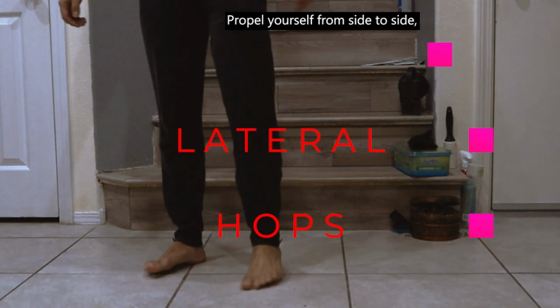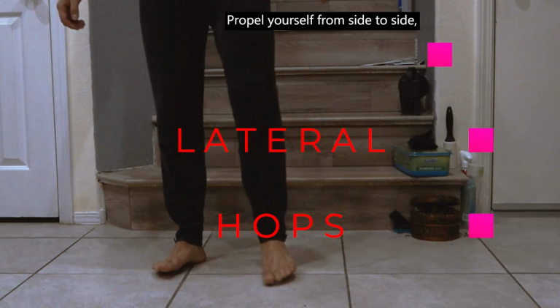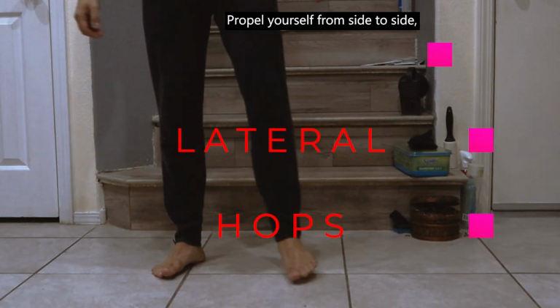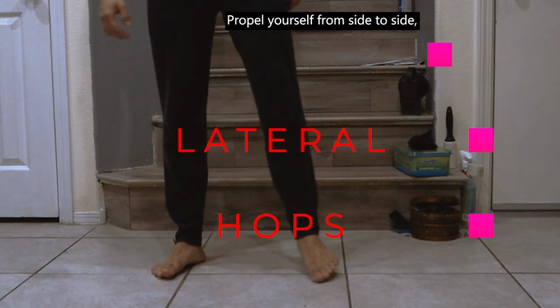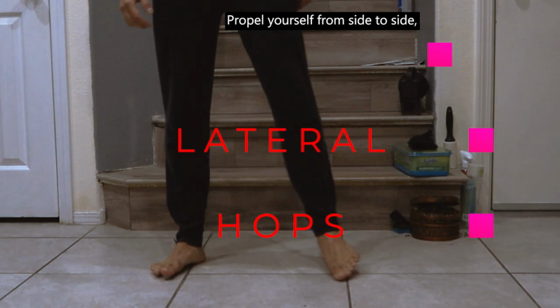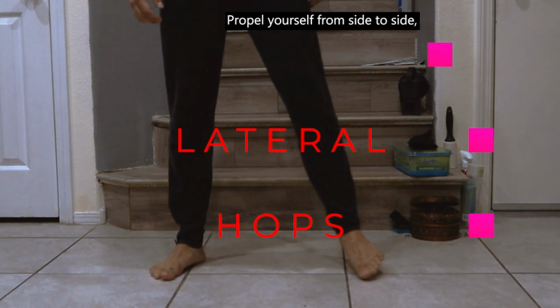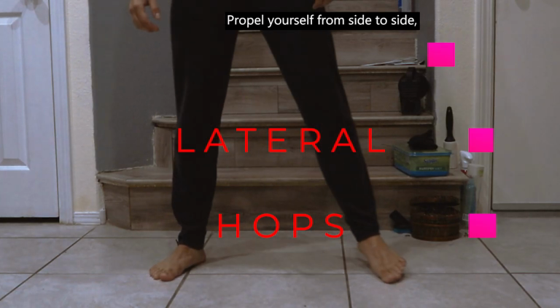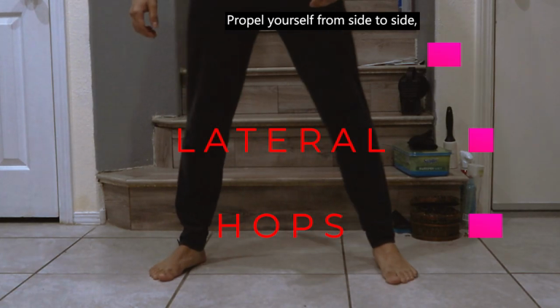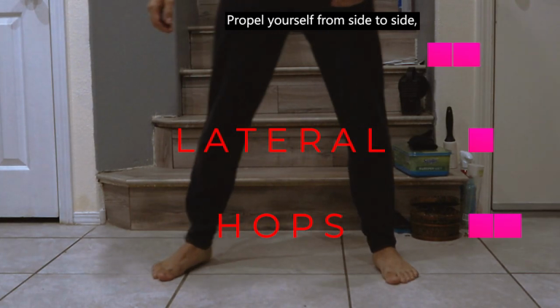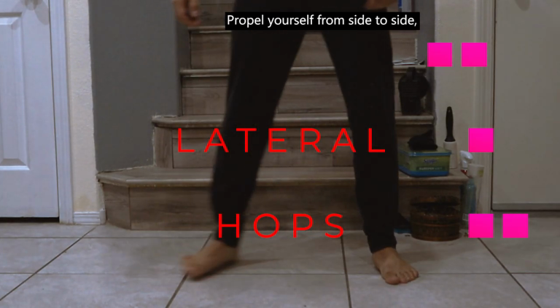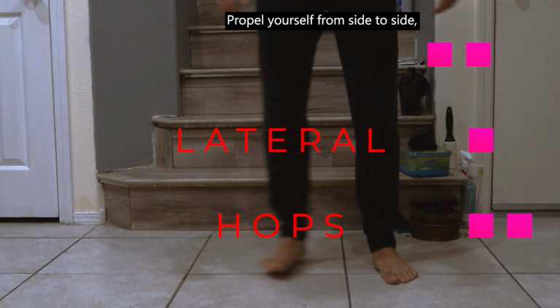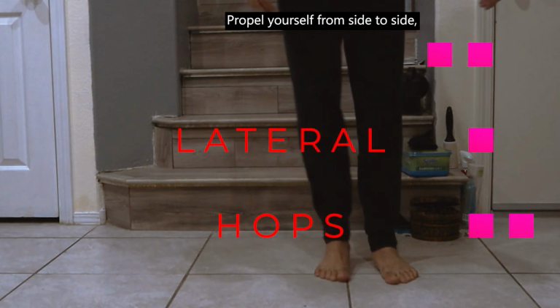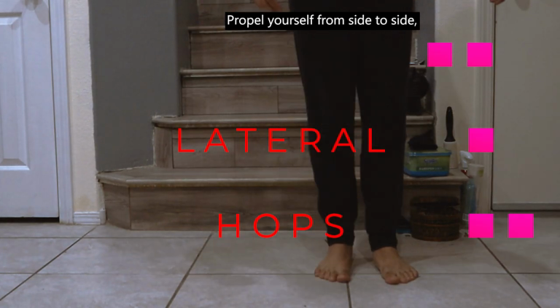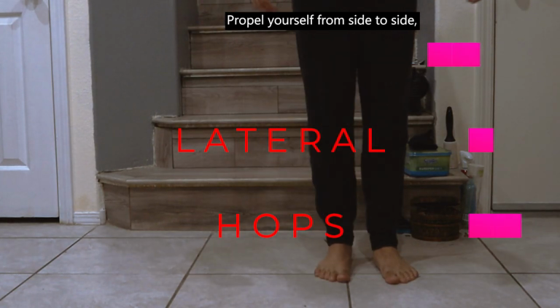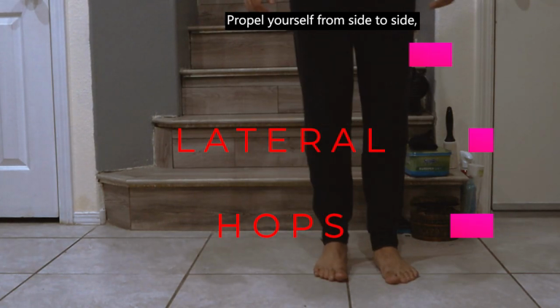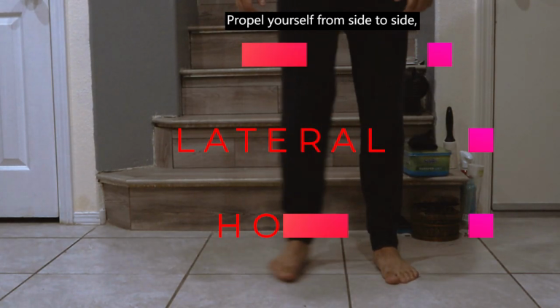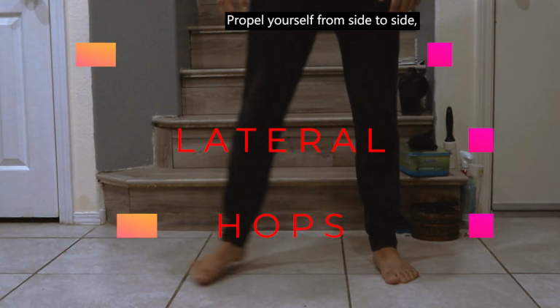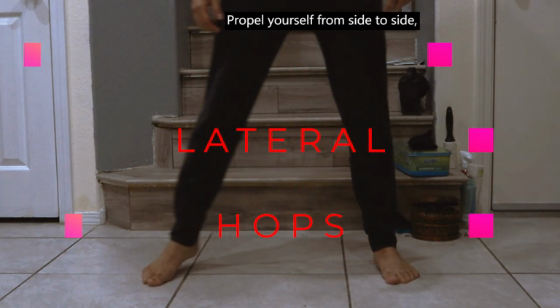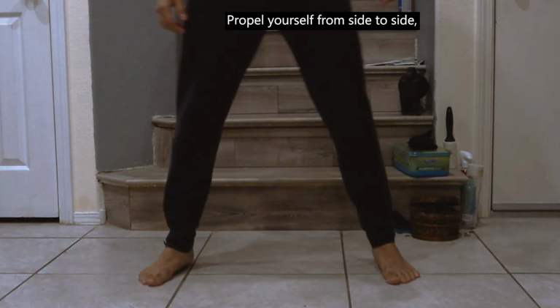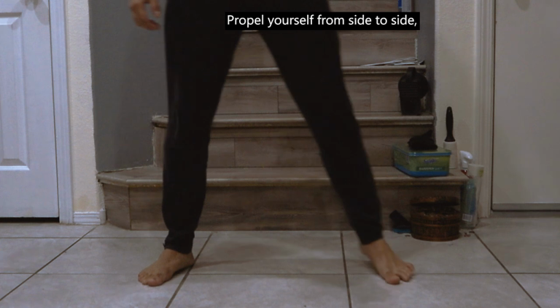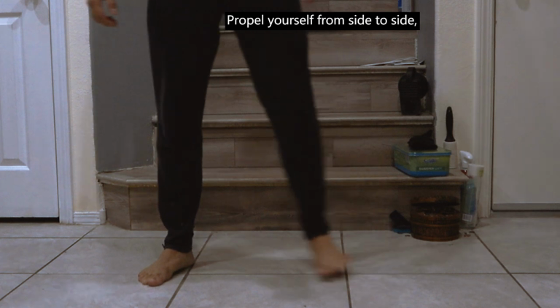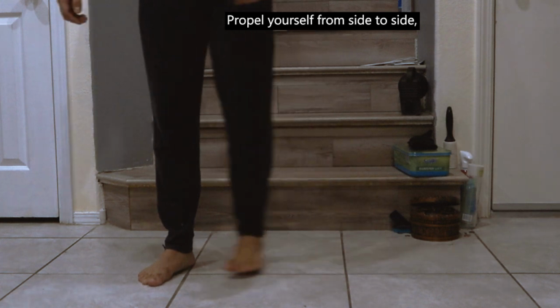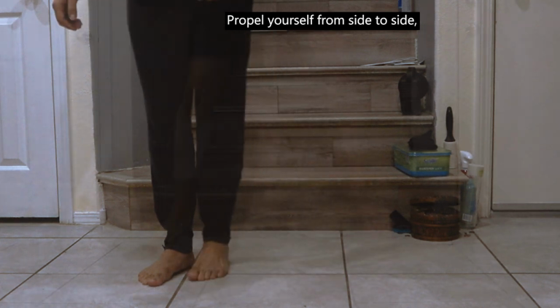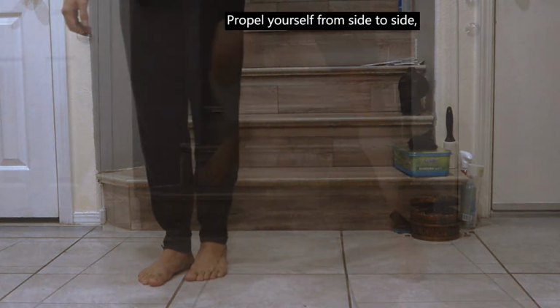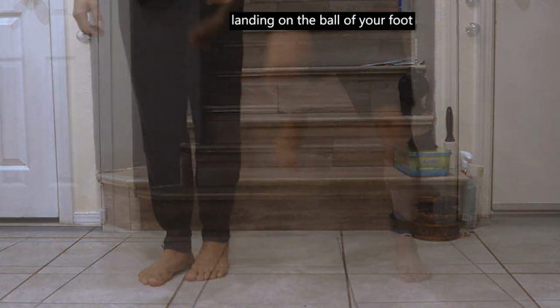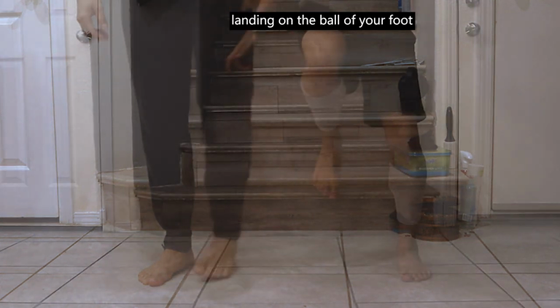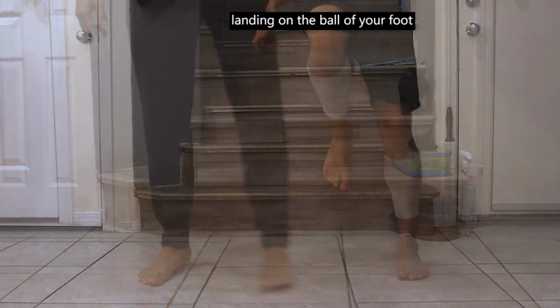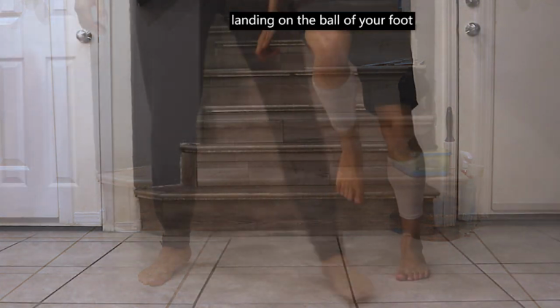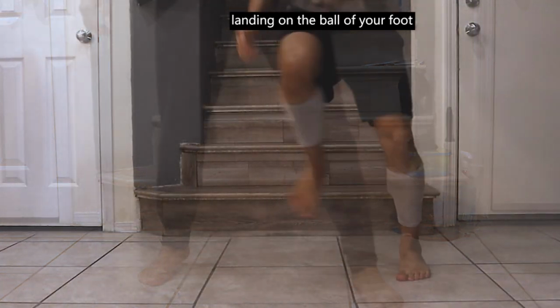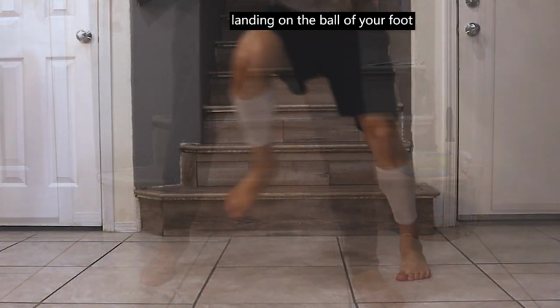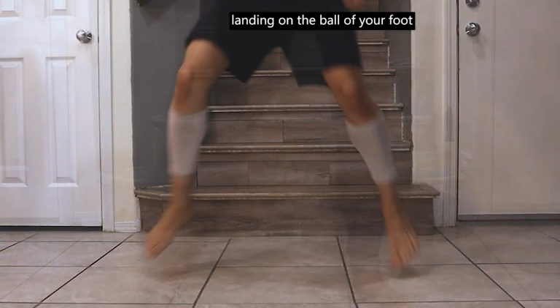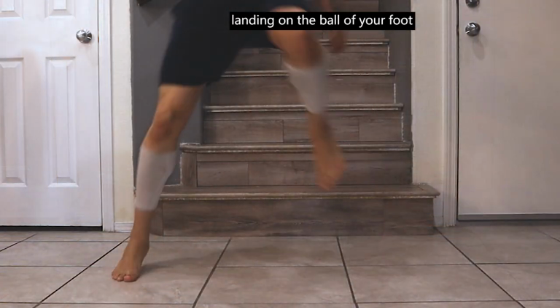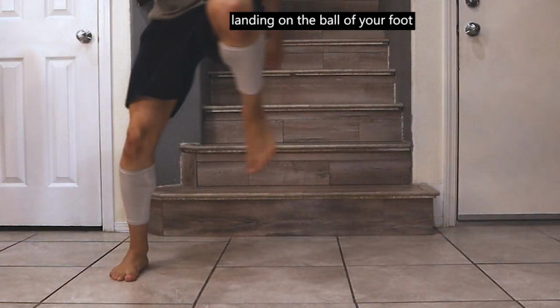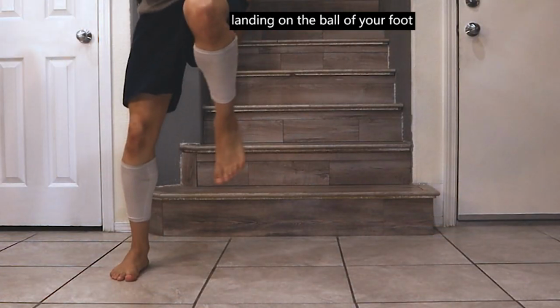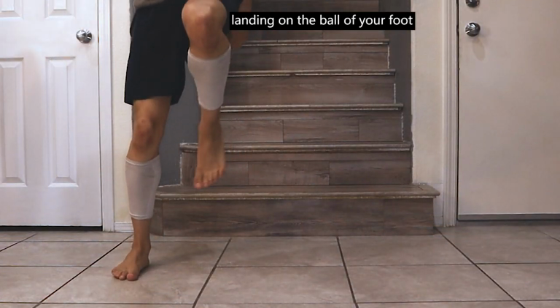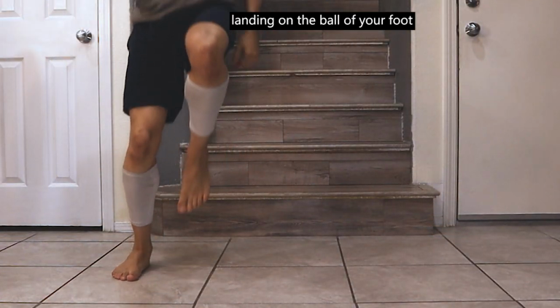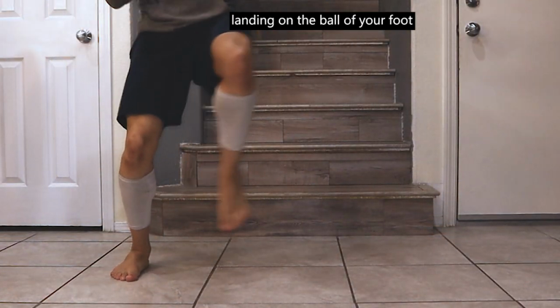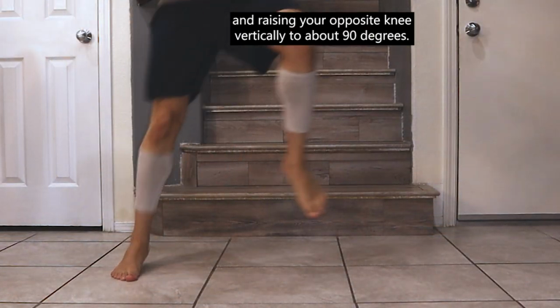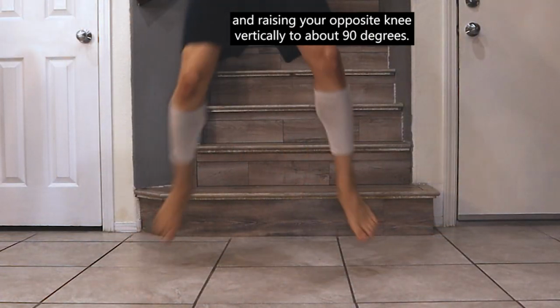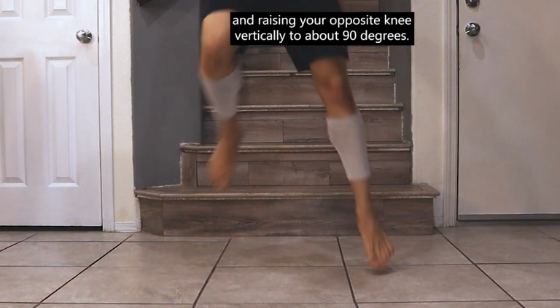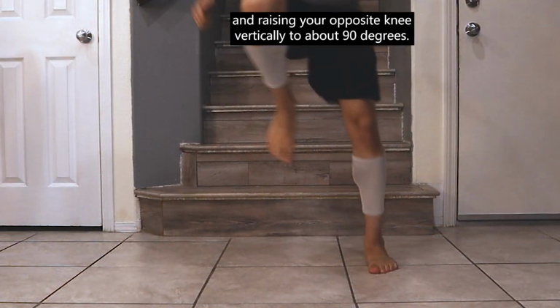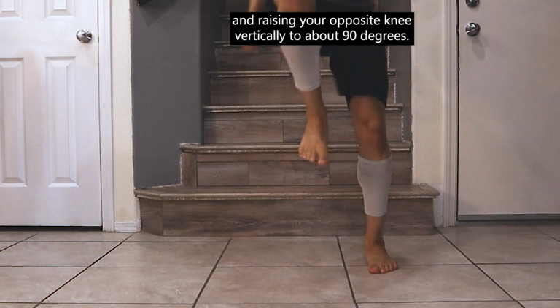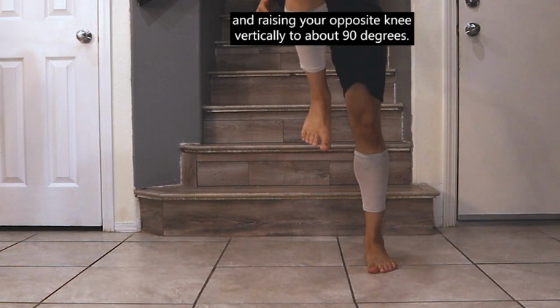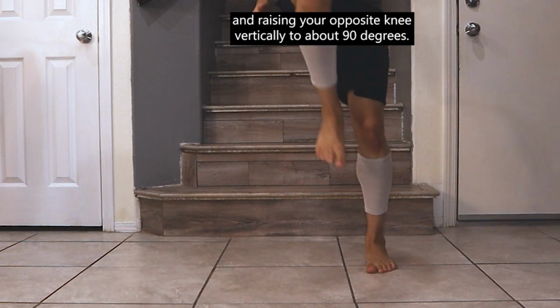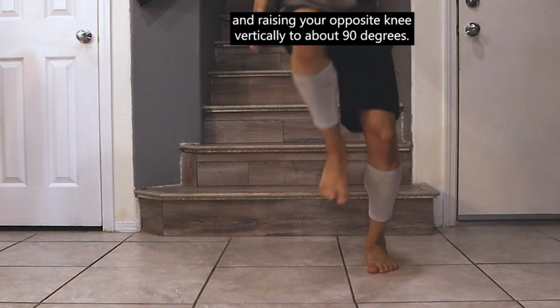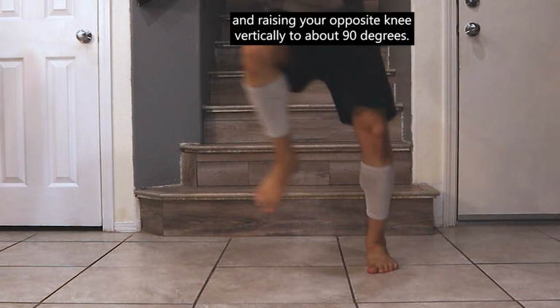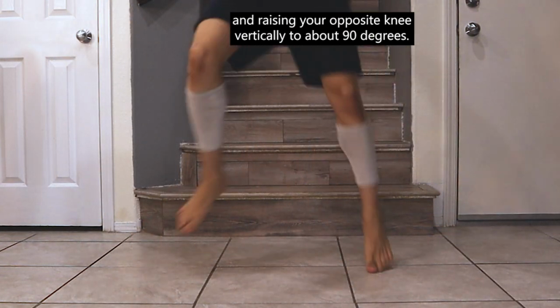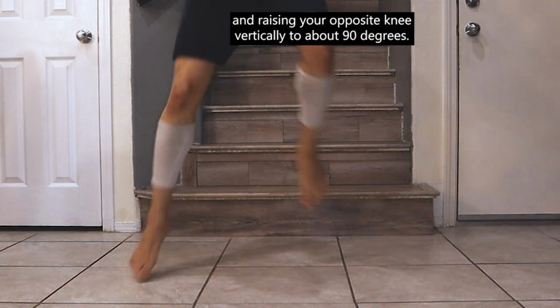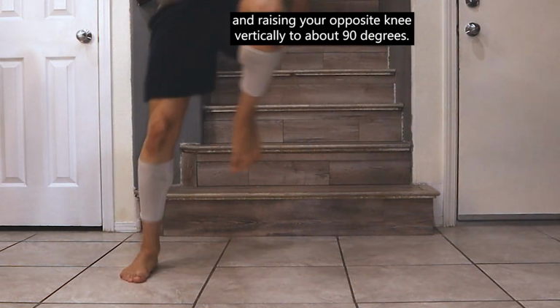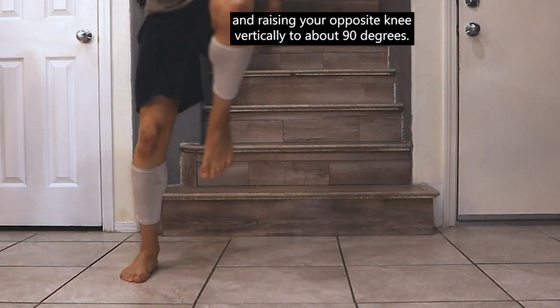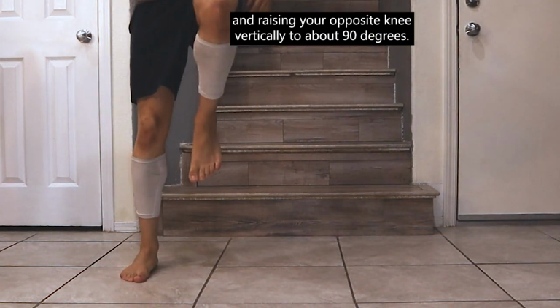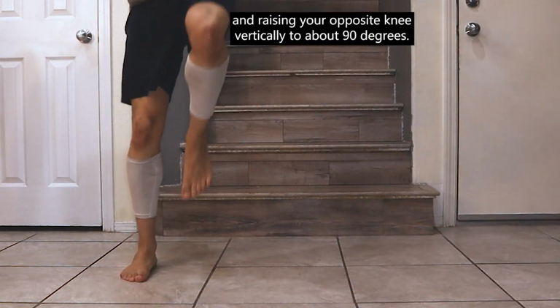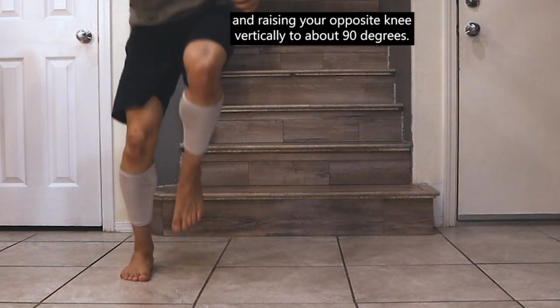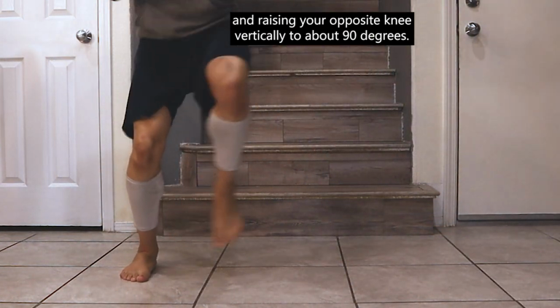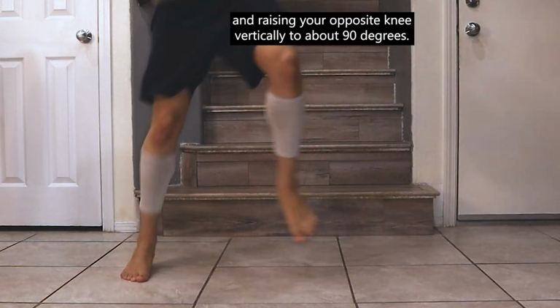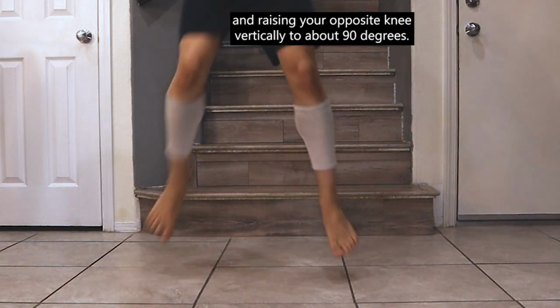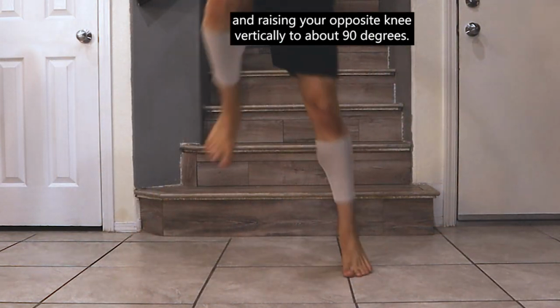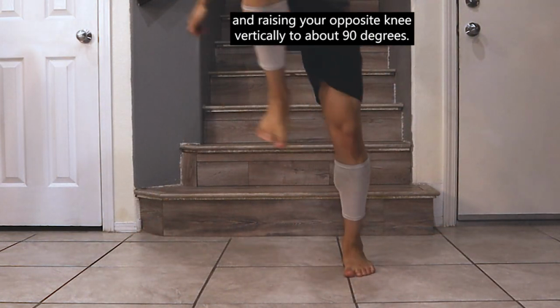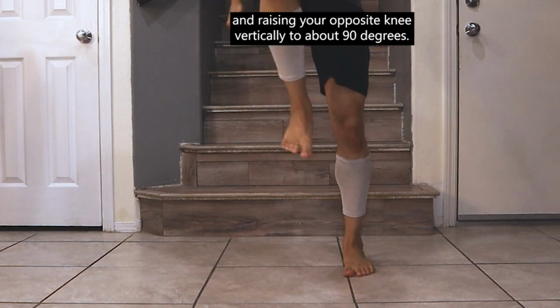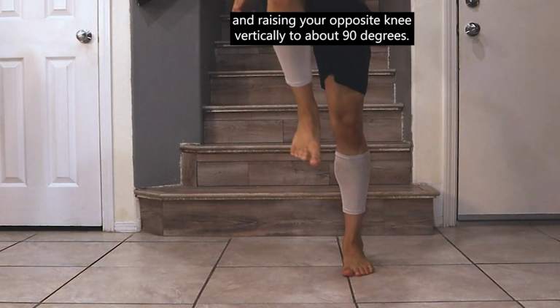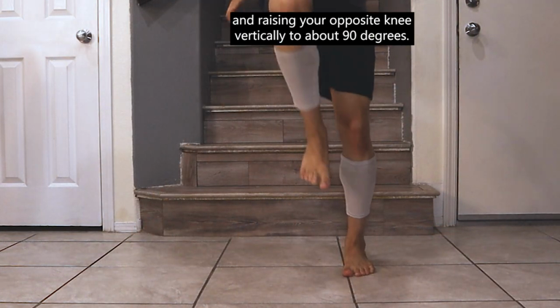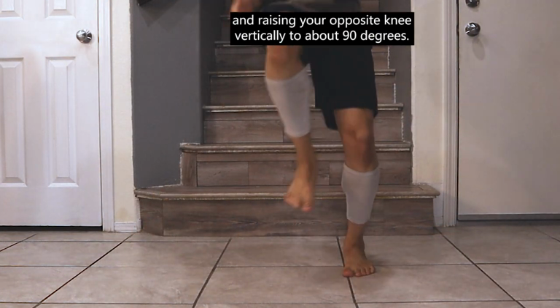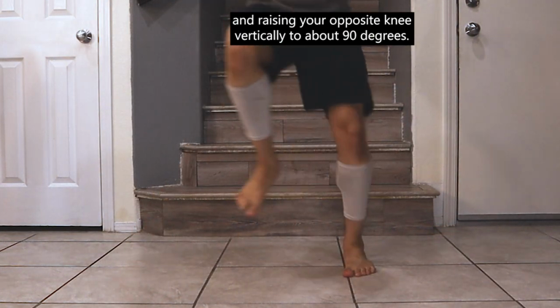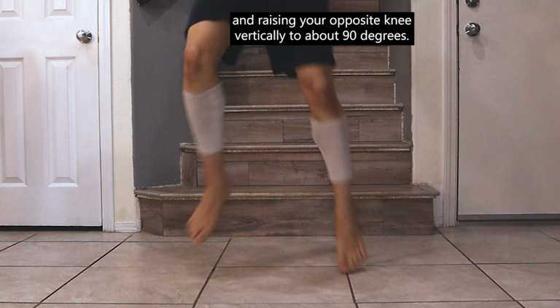Propel yourself from side to side, landing on the ball of your foot, and raising your opposite knee vertically to about 90 degrees.